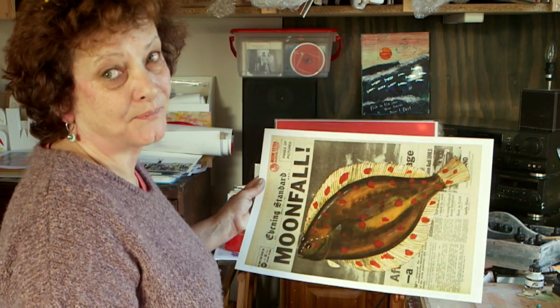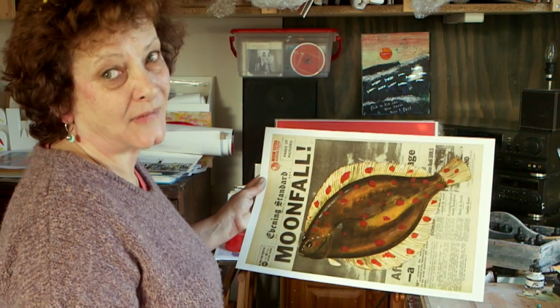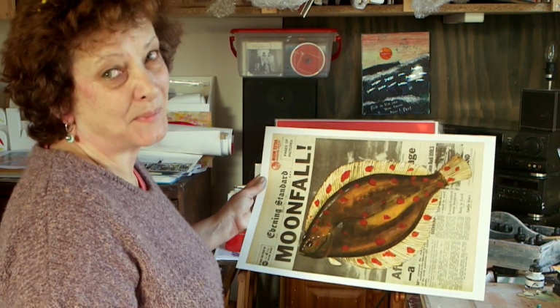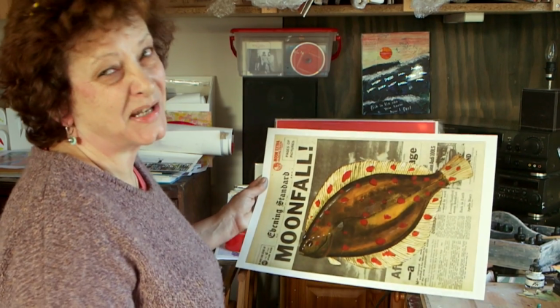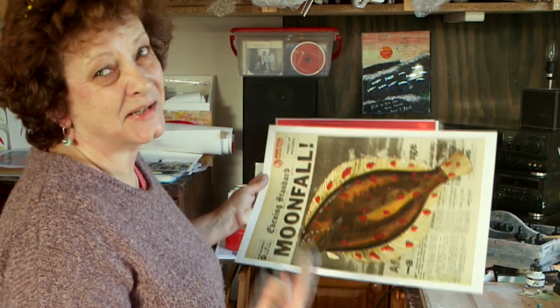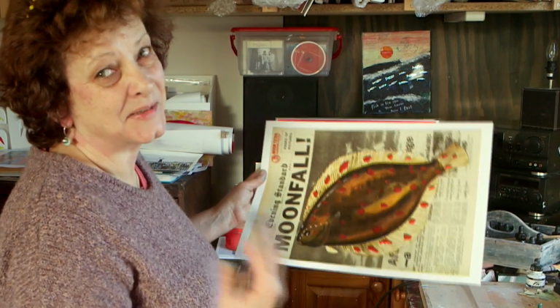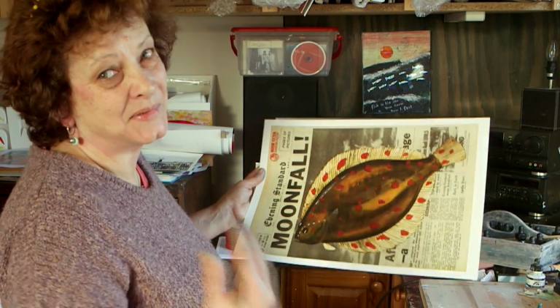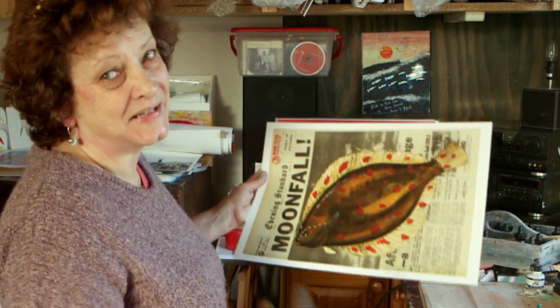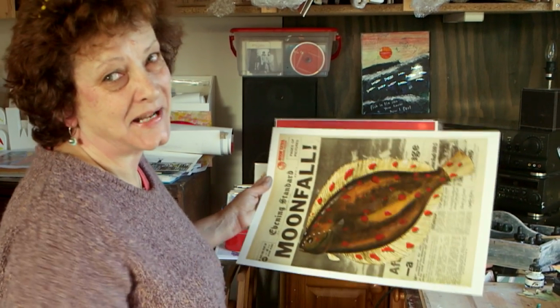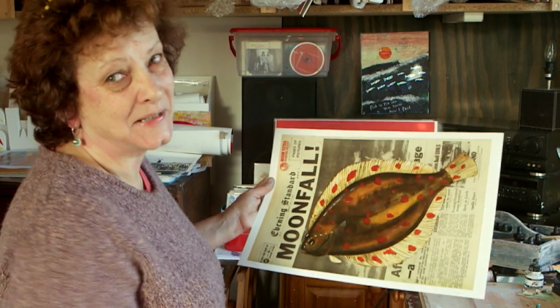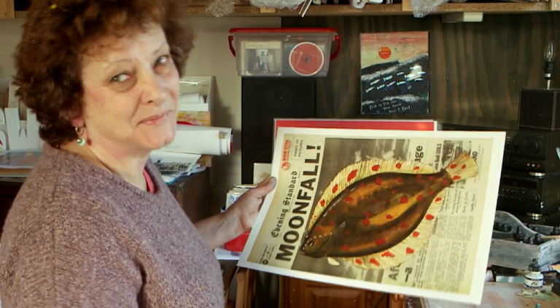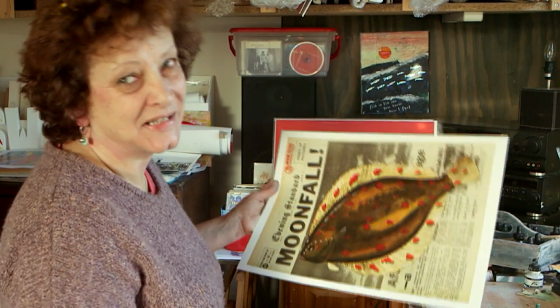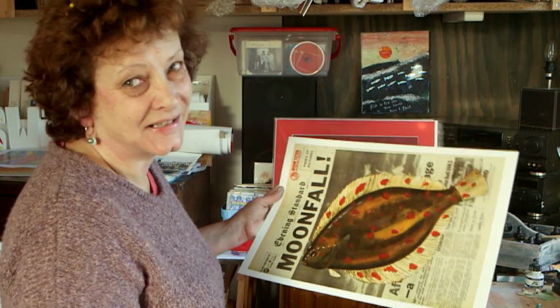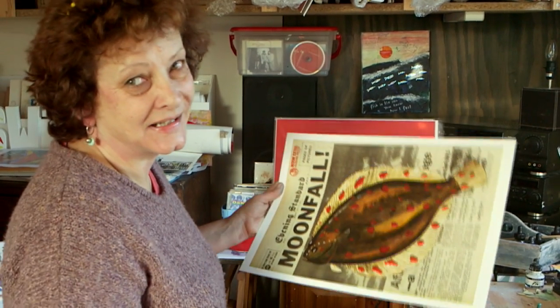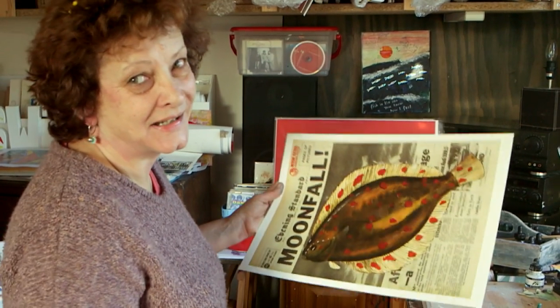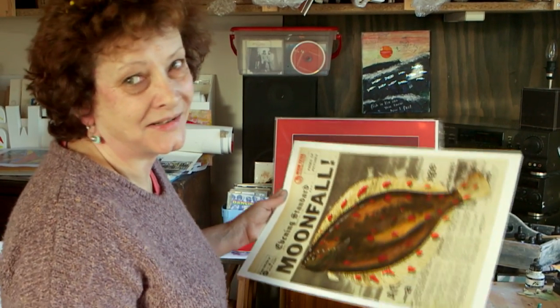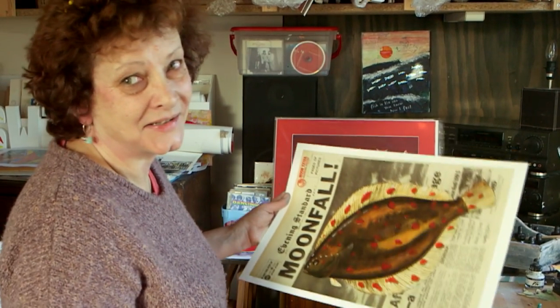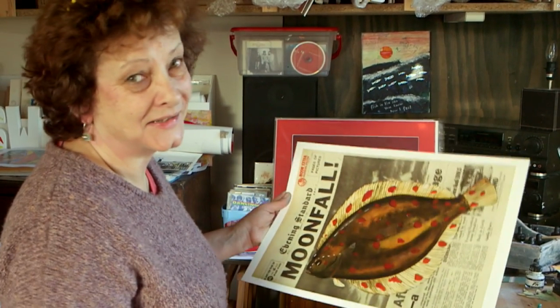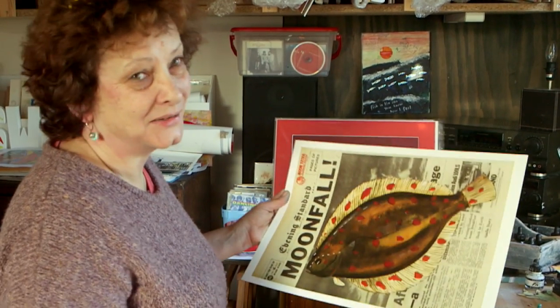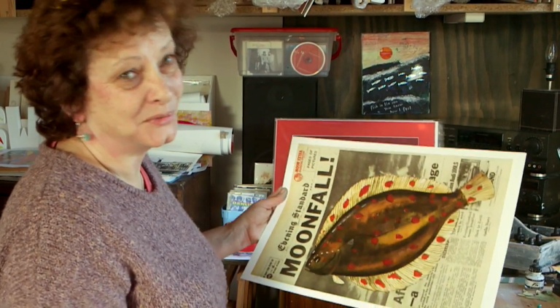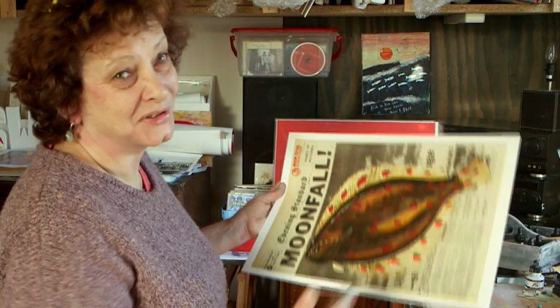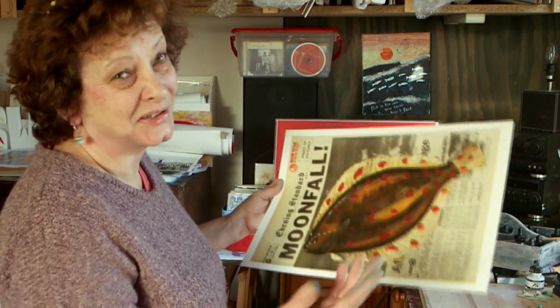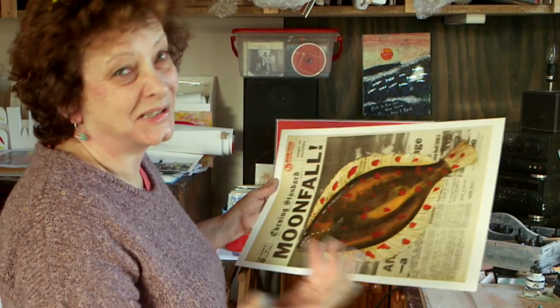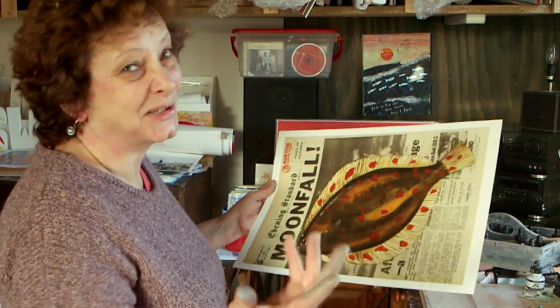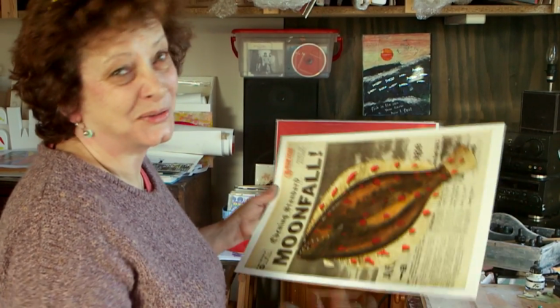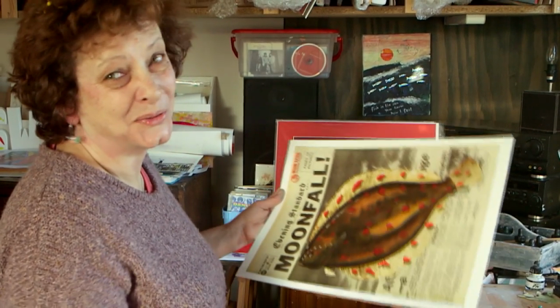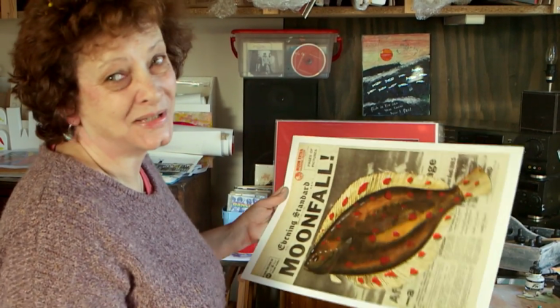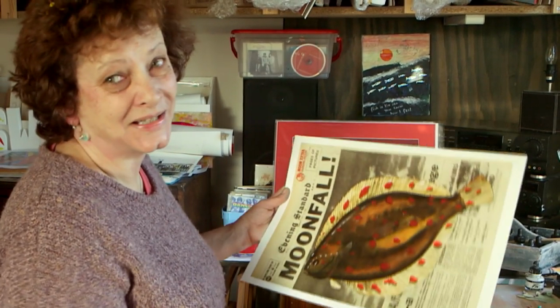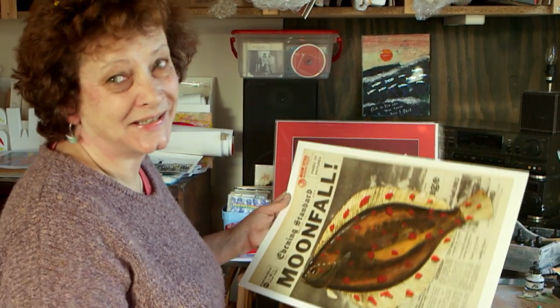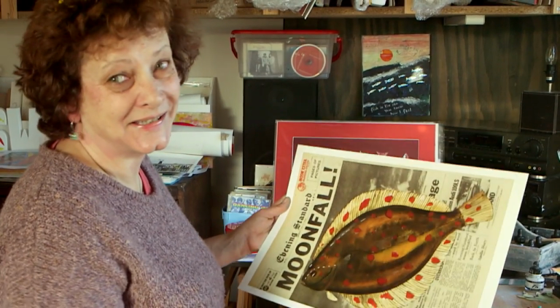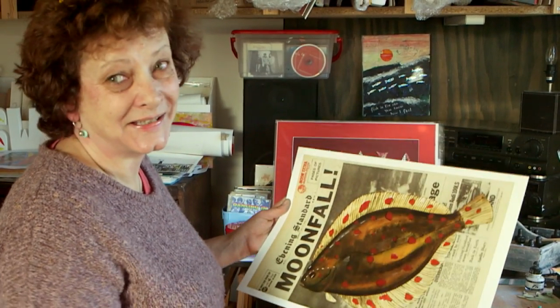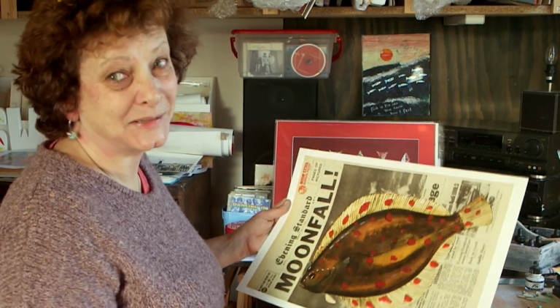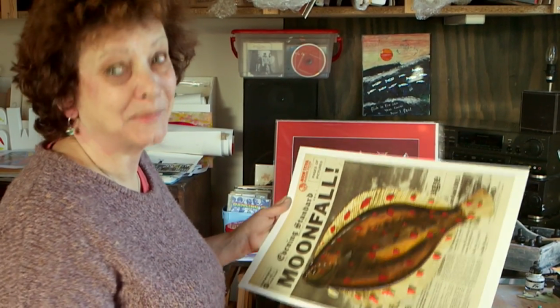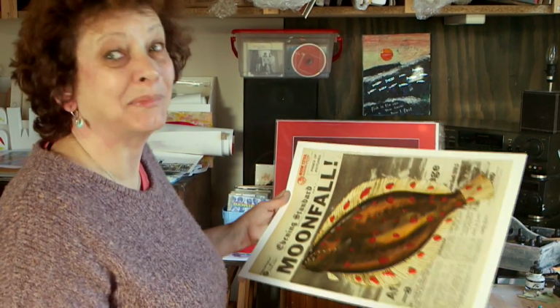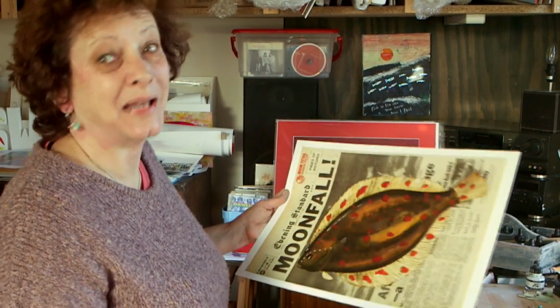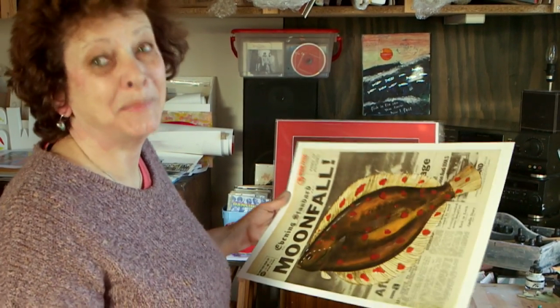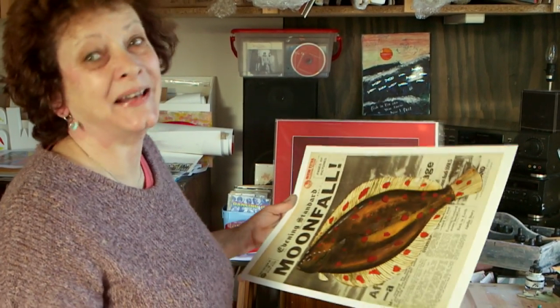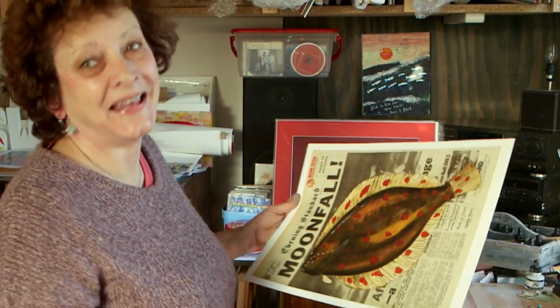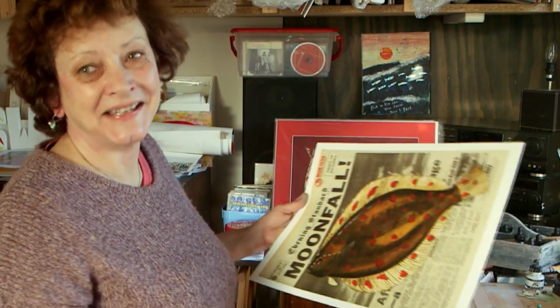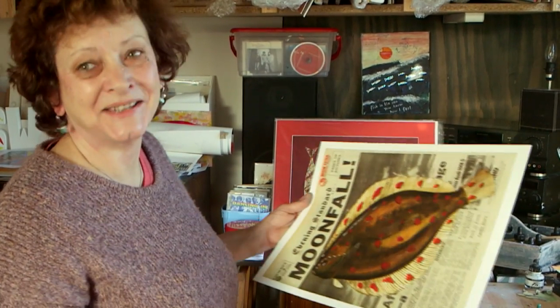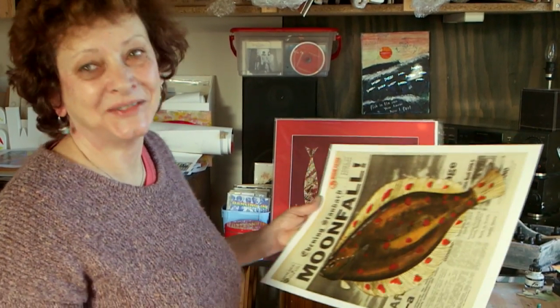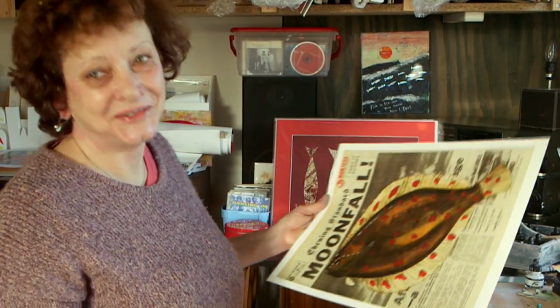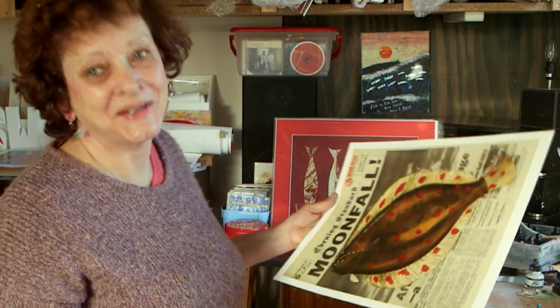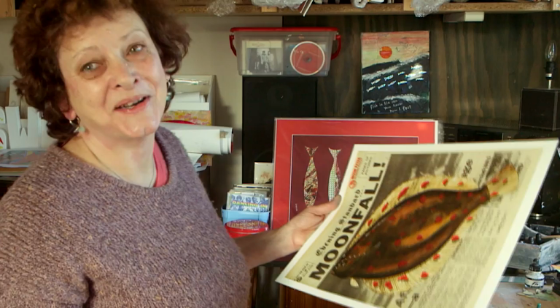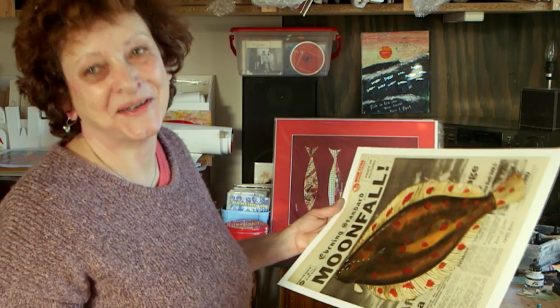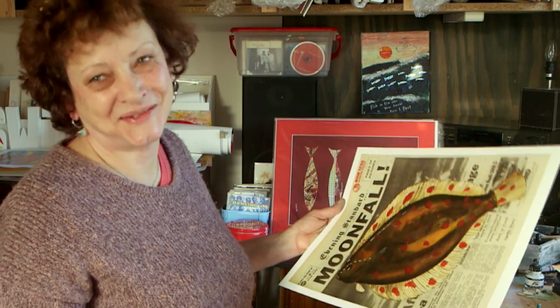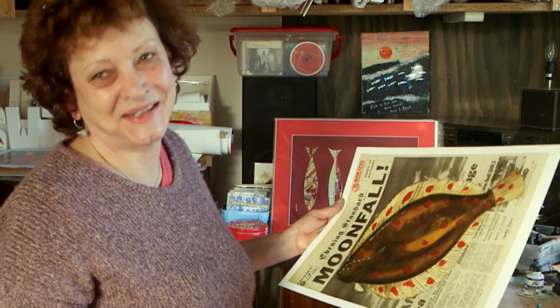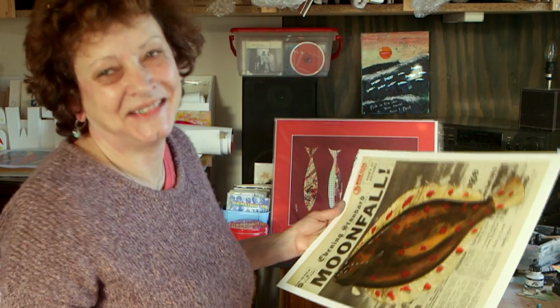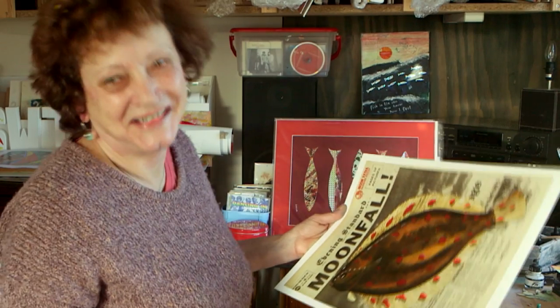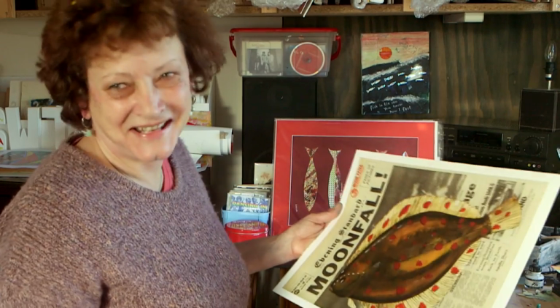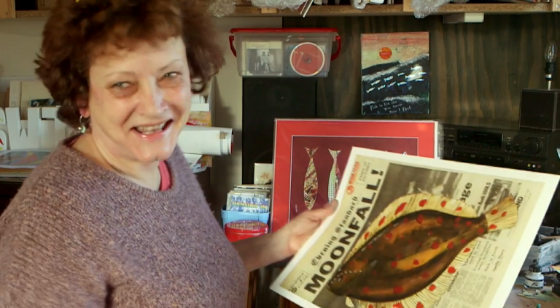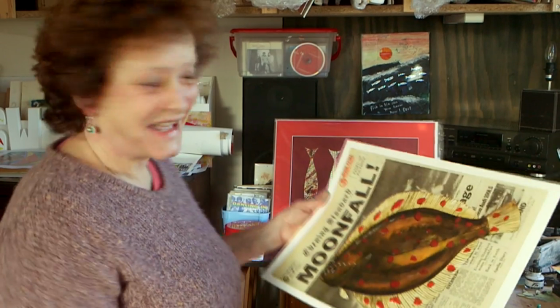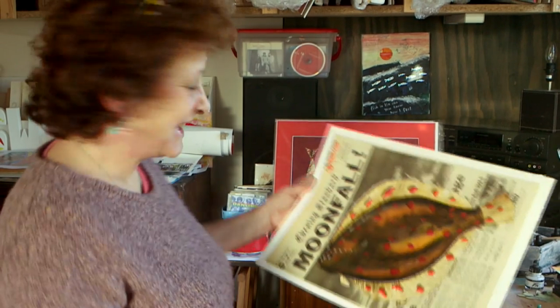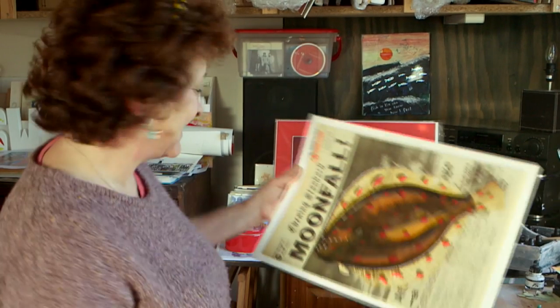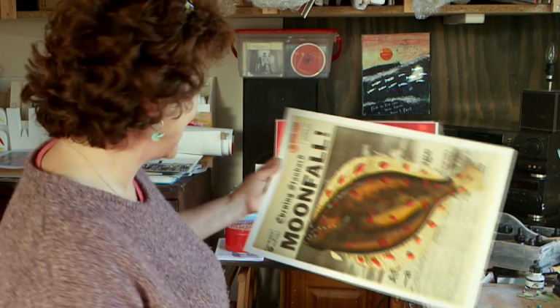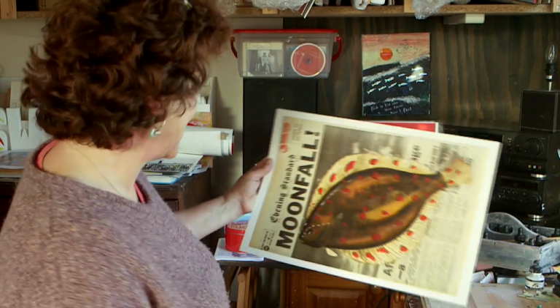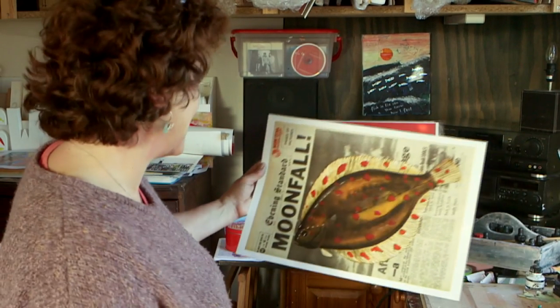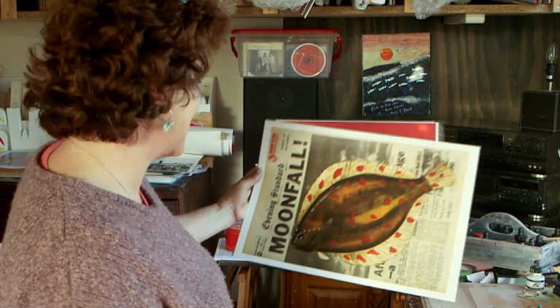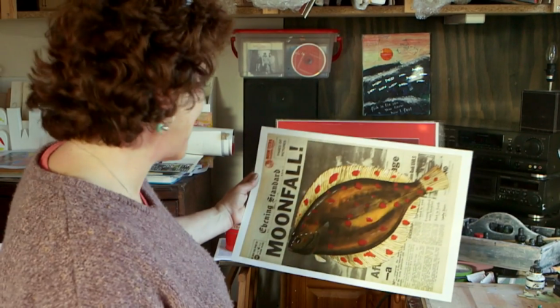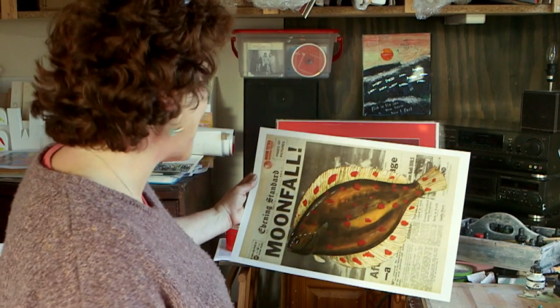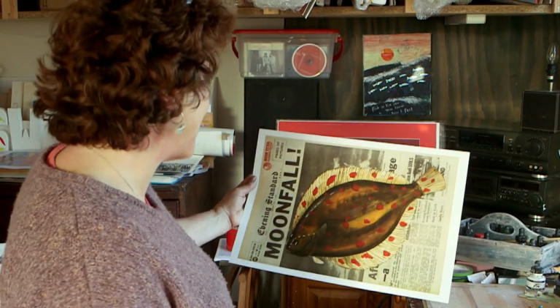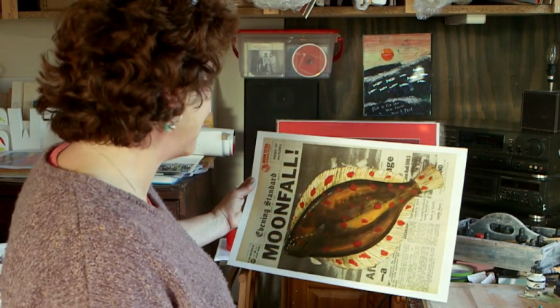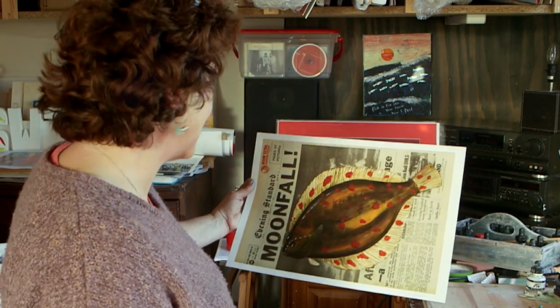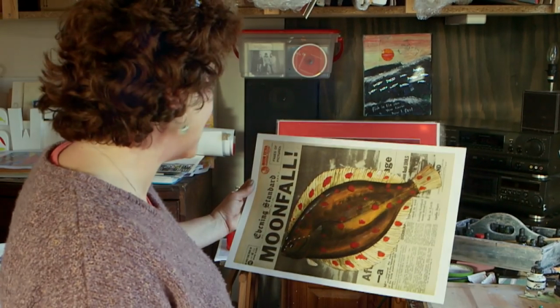And it's called A Place on Earth. My husband named it that — I said, what can I call it? He said, A Place on Earth. So that's perfect.